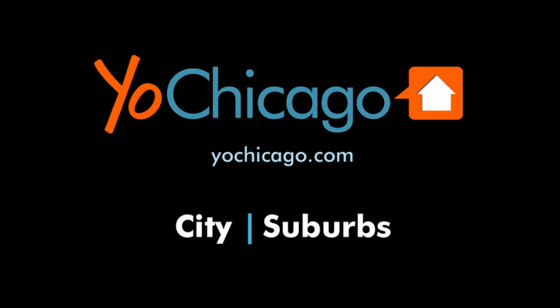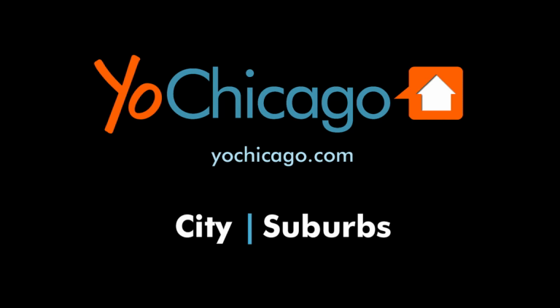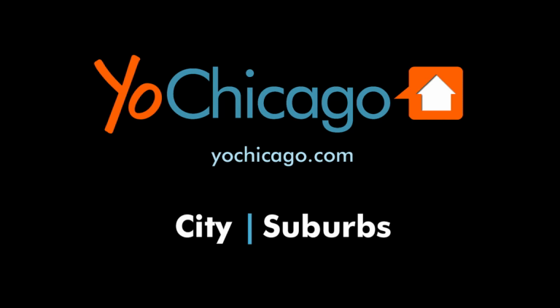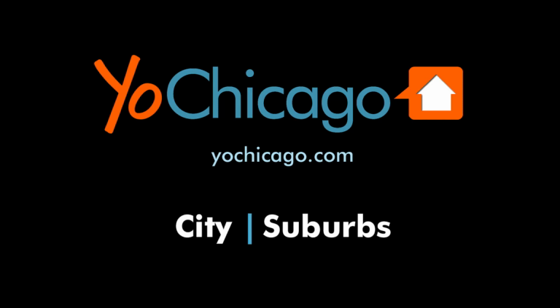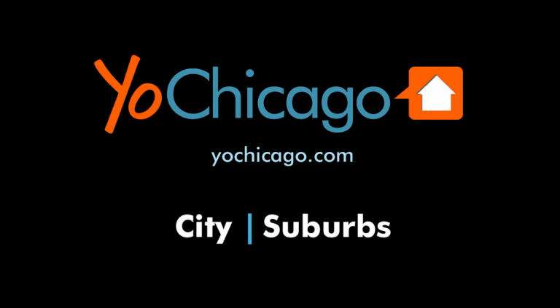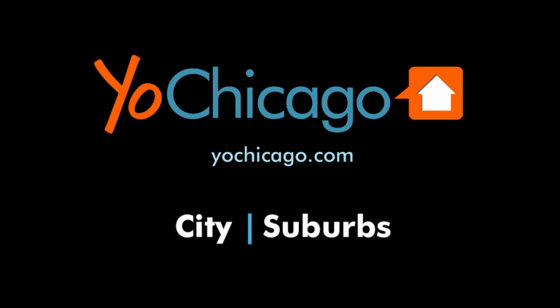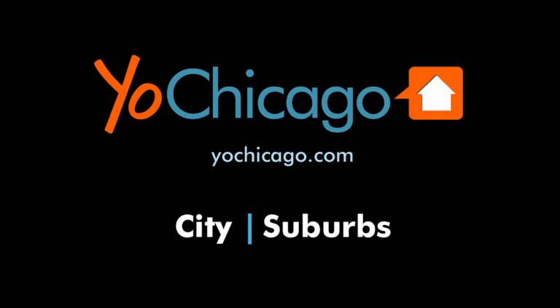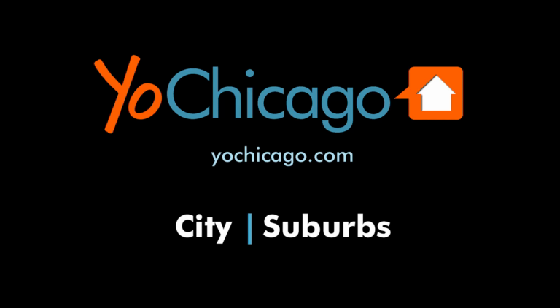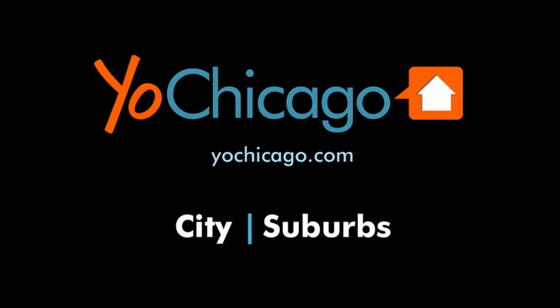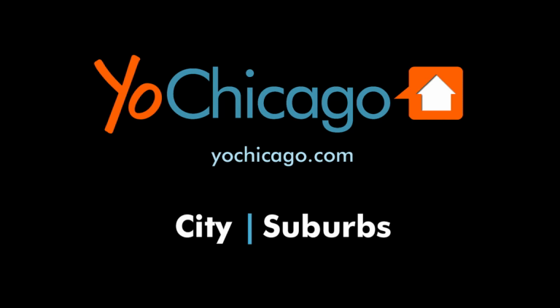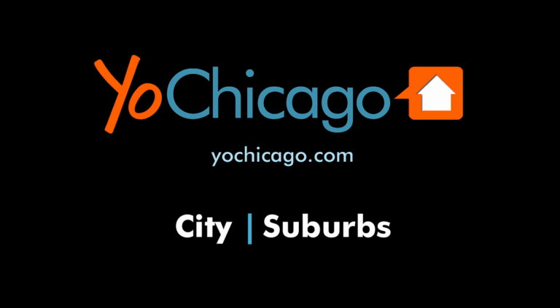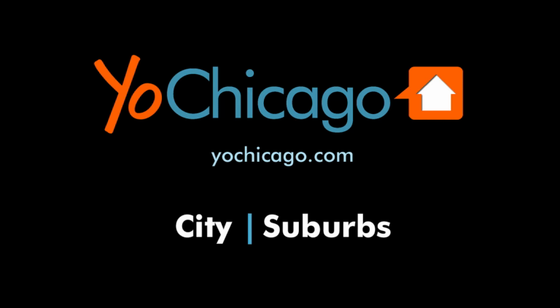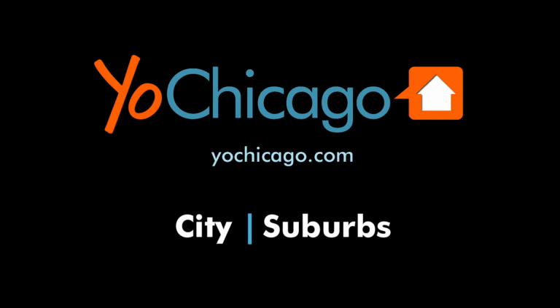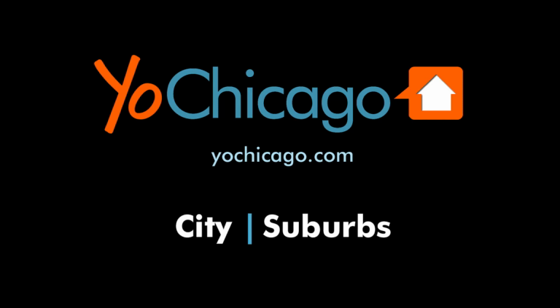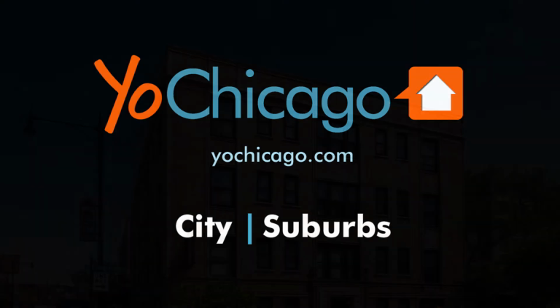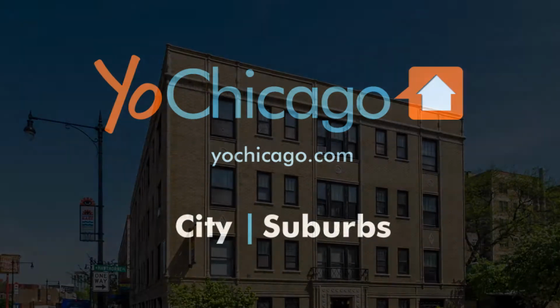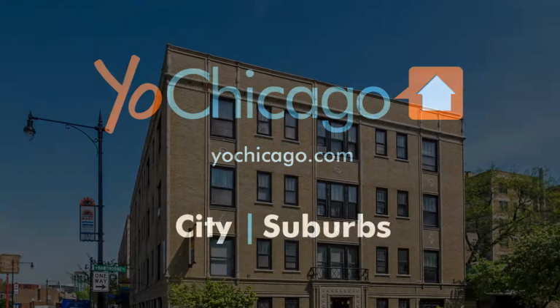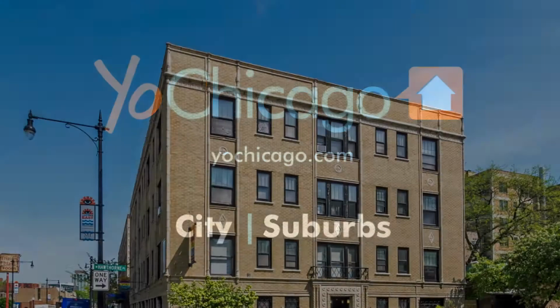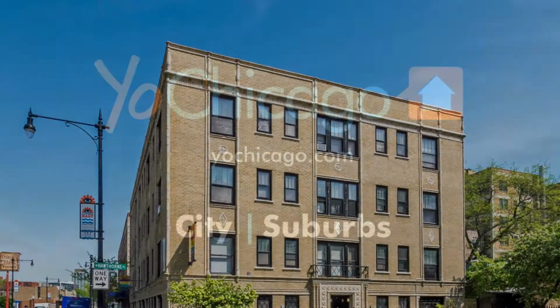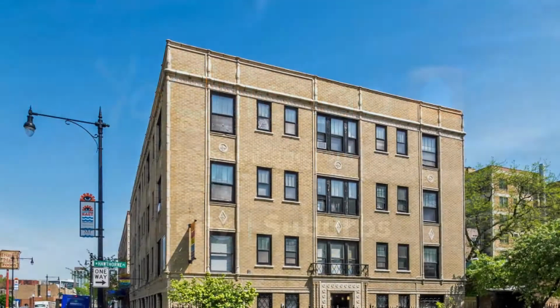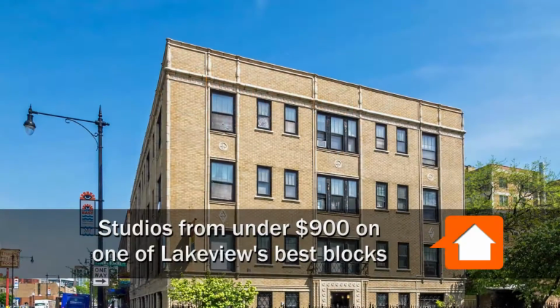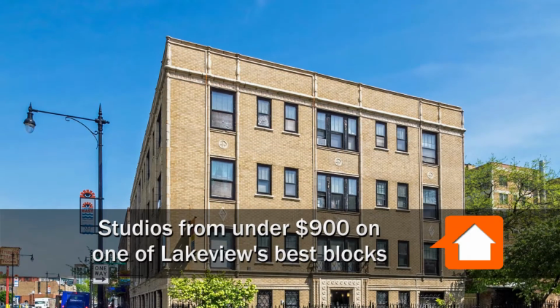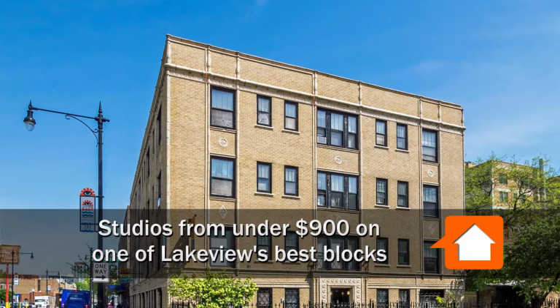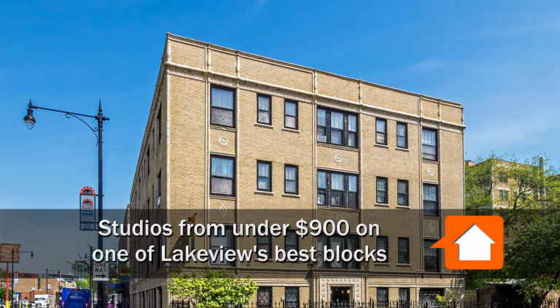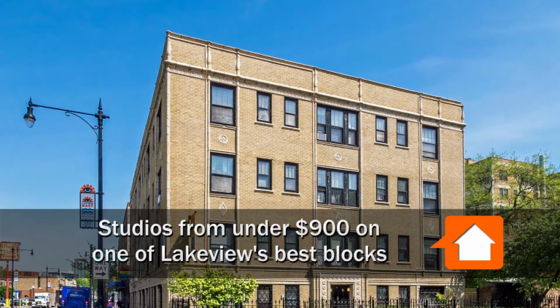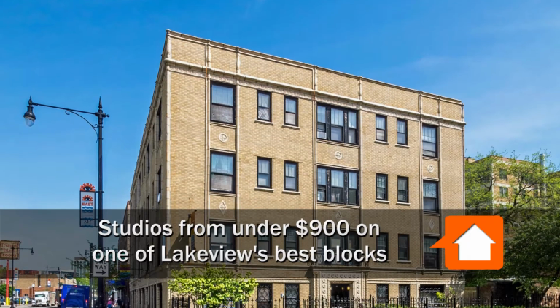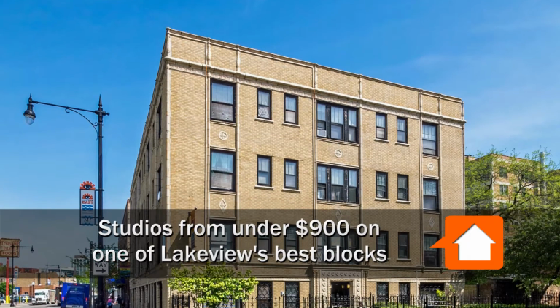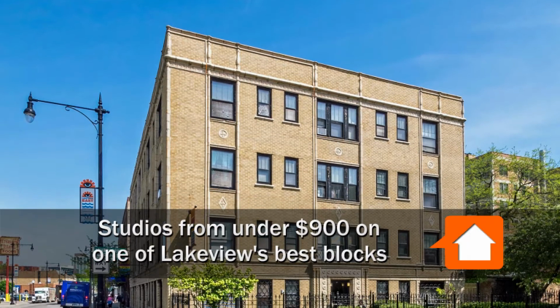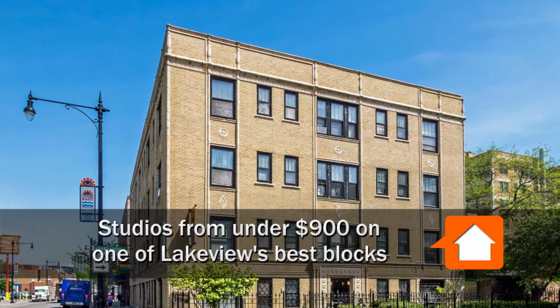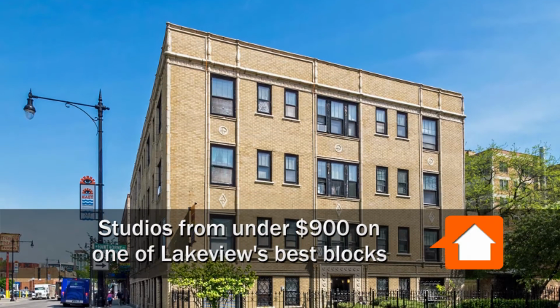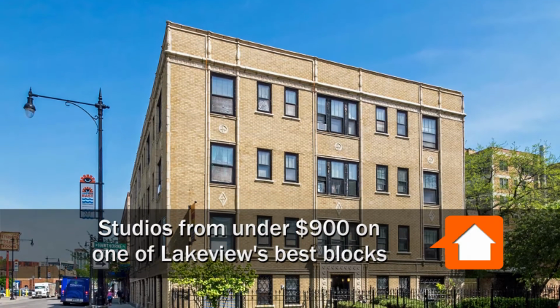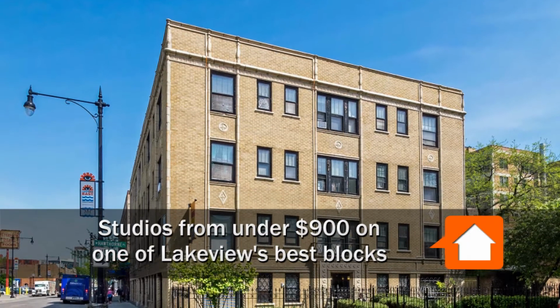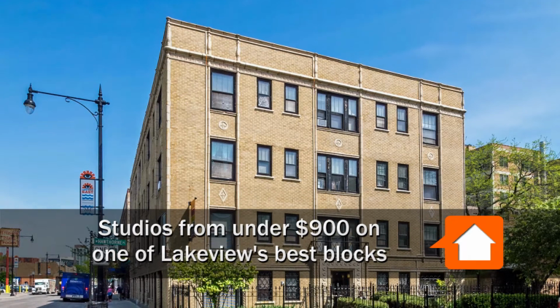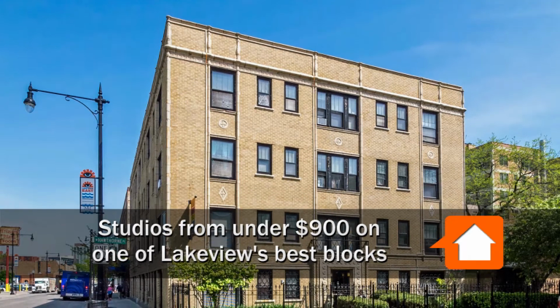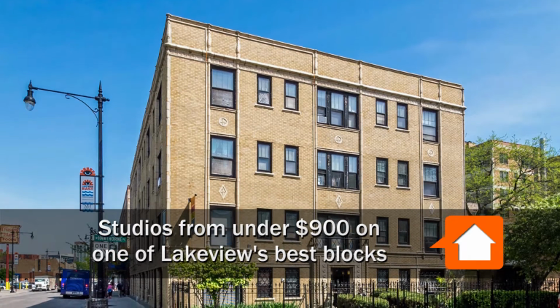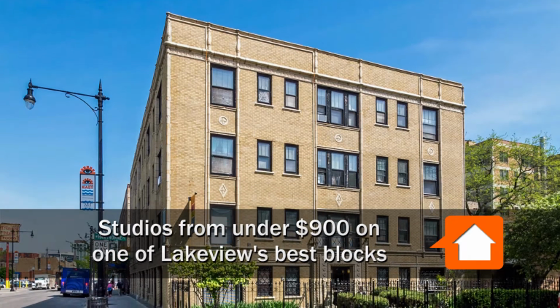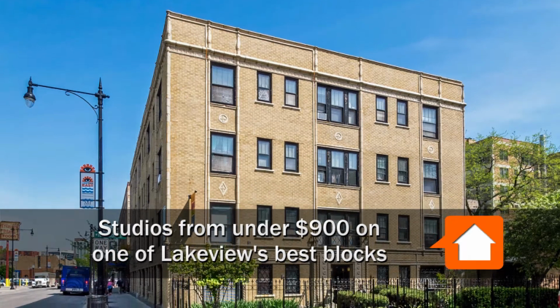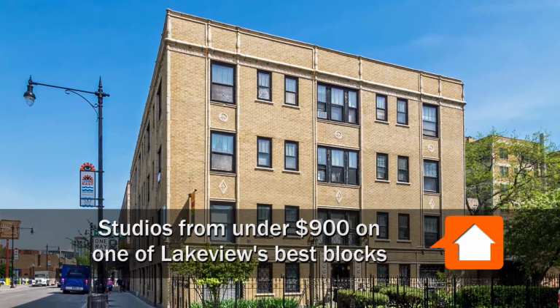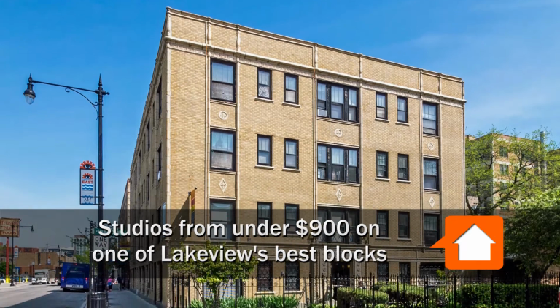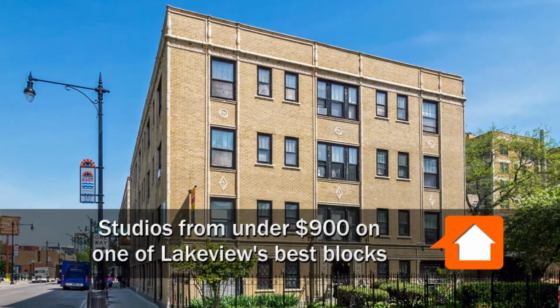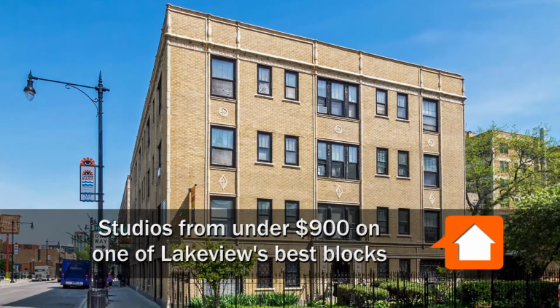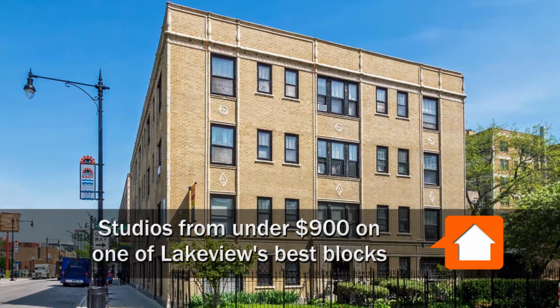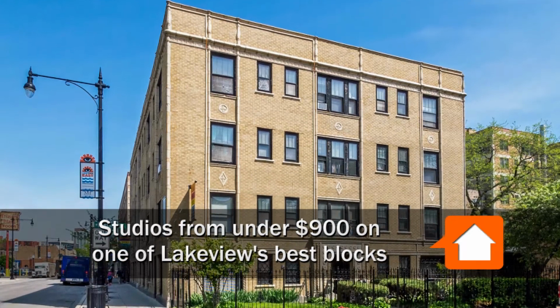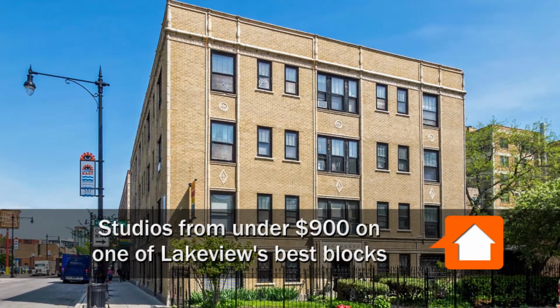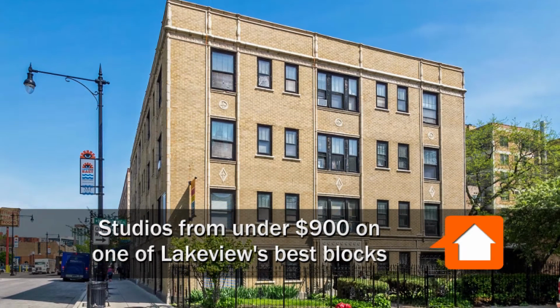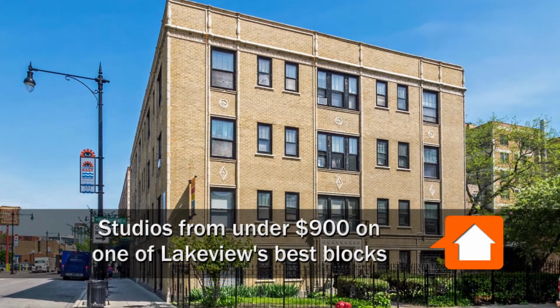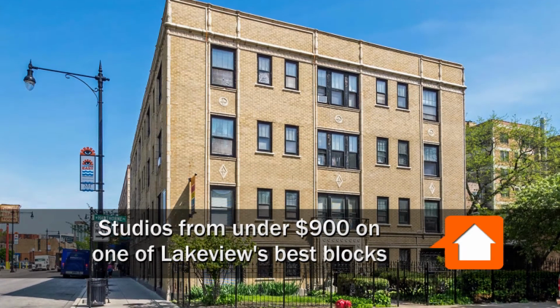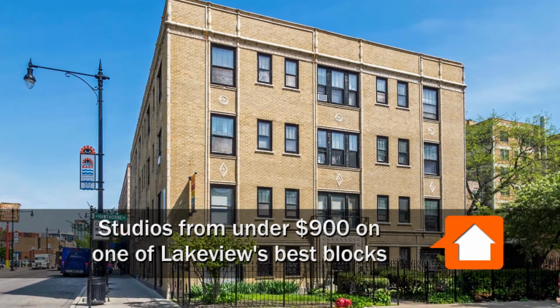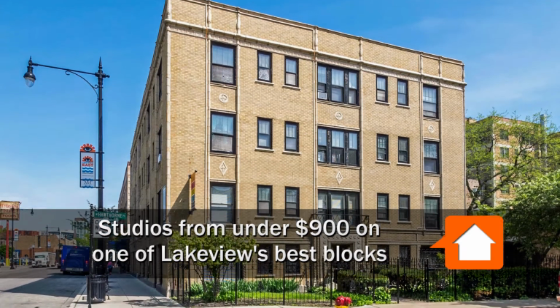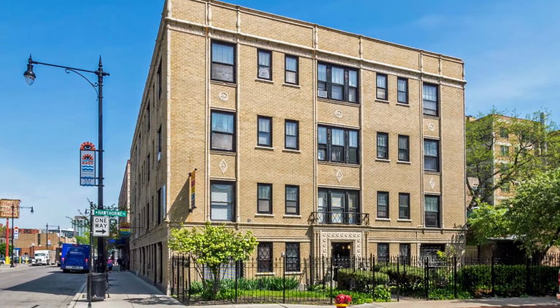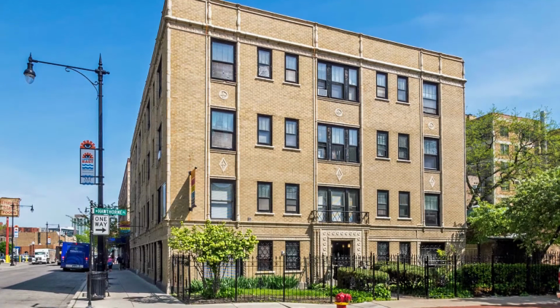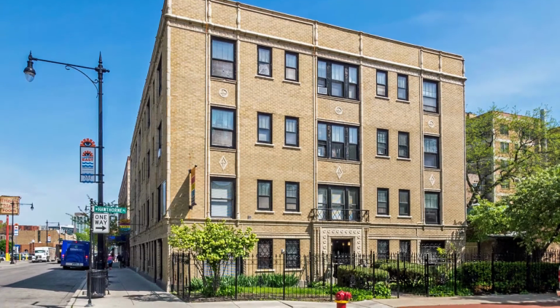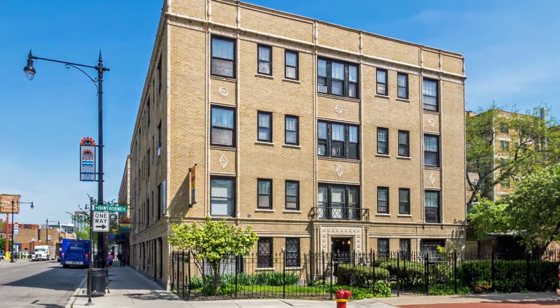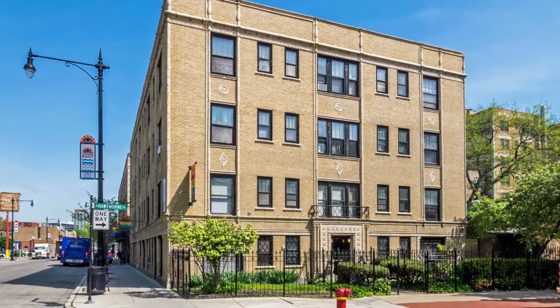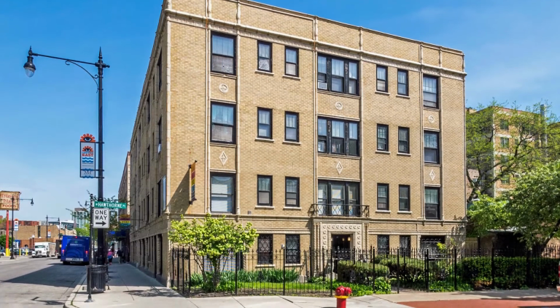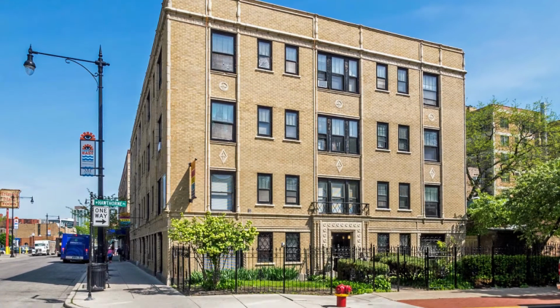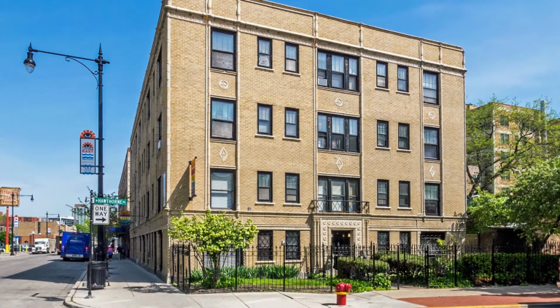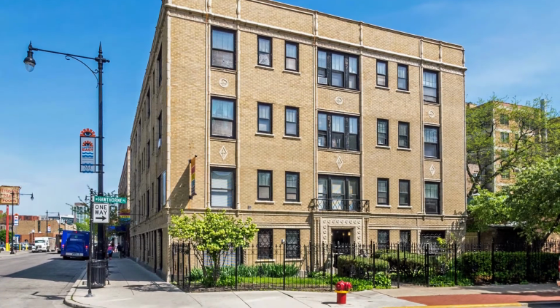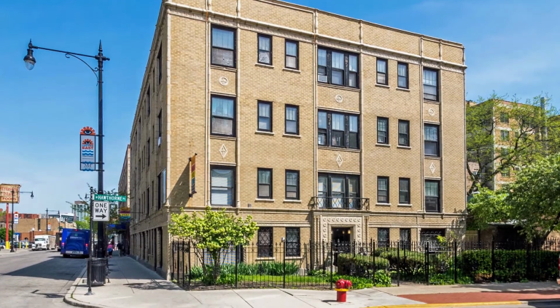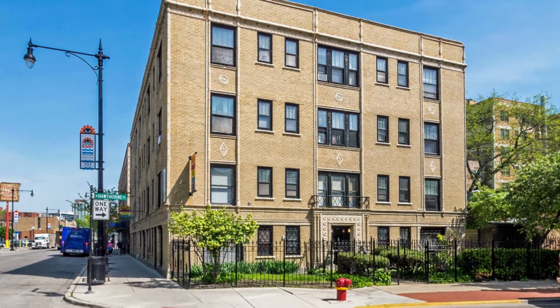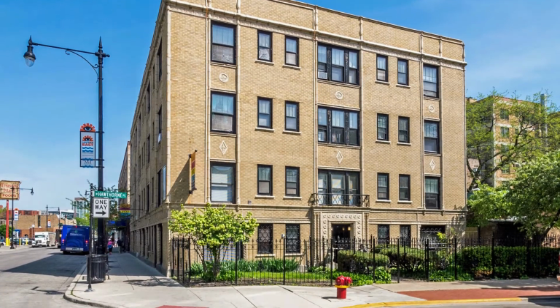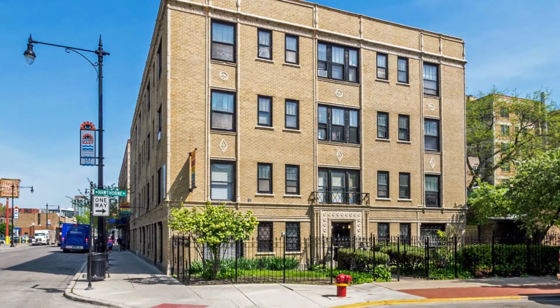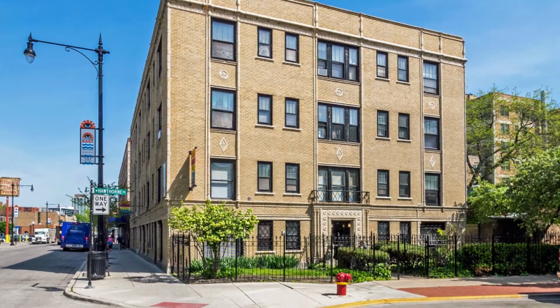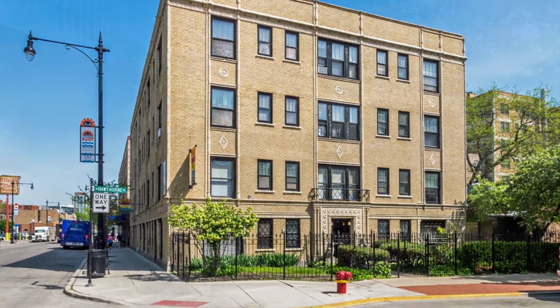It's Joe Zekas from YoChicago.com and I'm here with Dan McDonough from Planned Property on one of the absolutely great blocks in the city of Chicago.